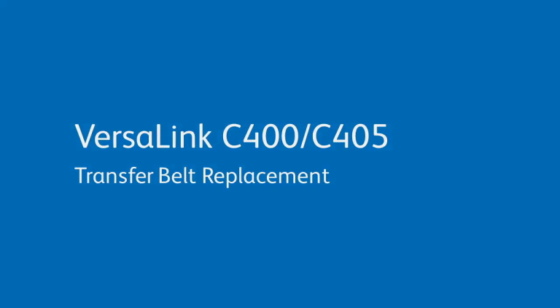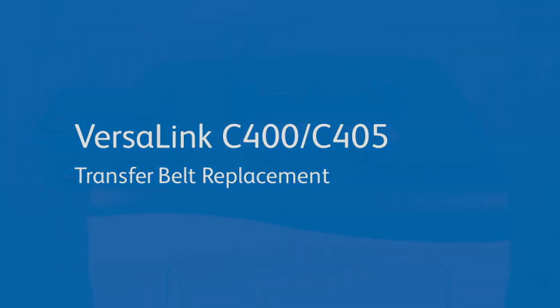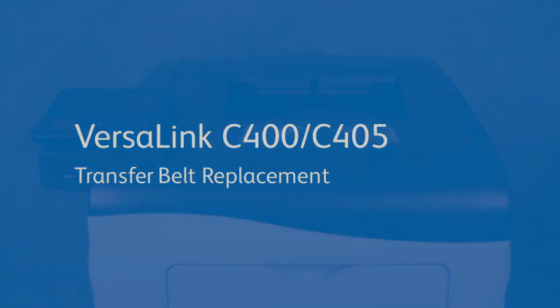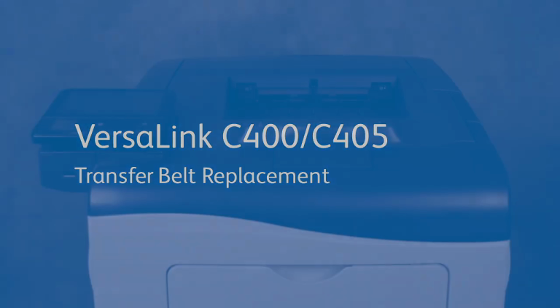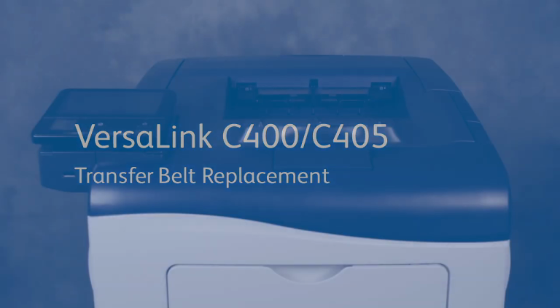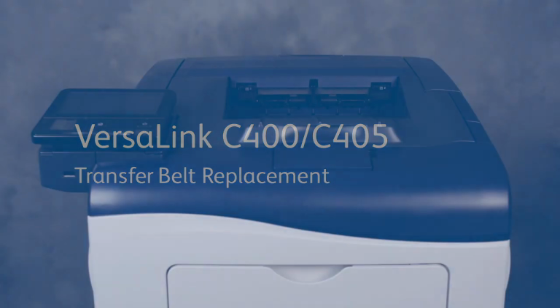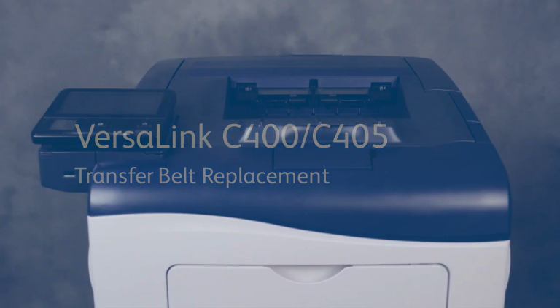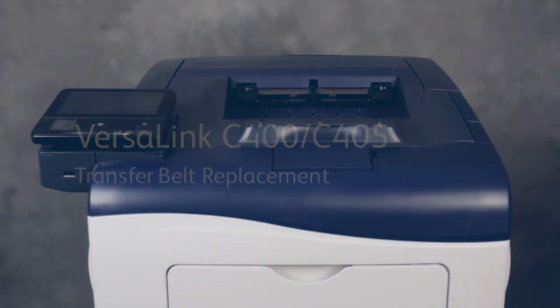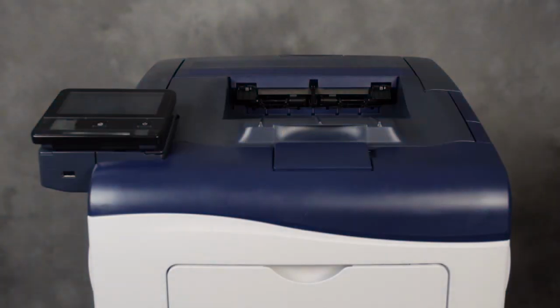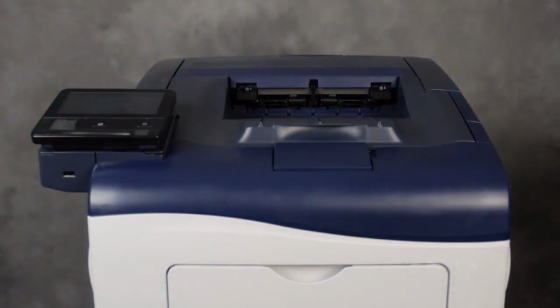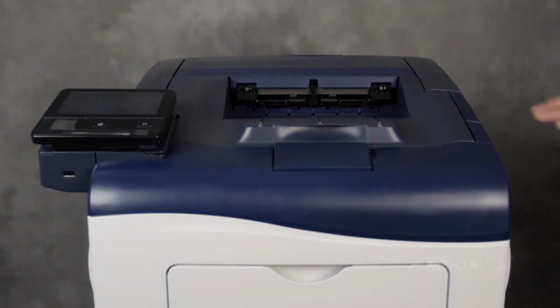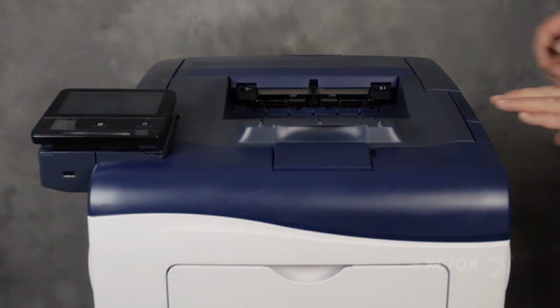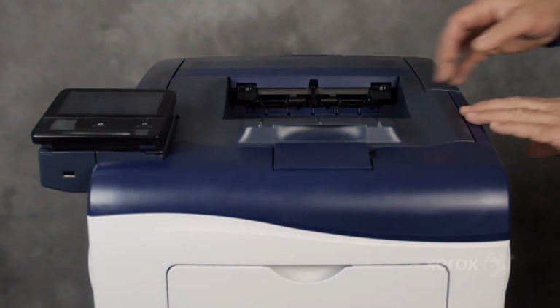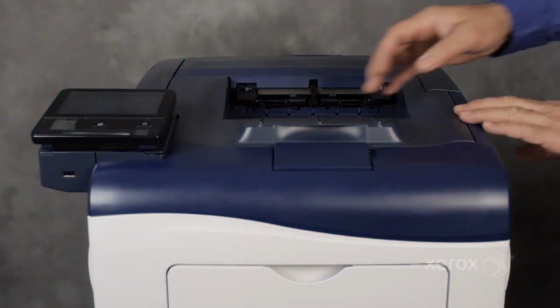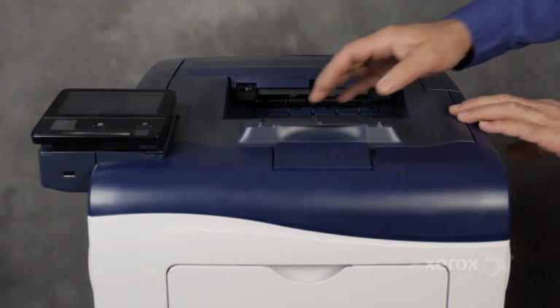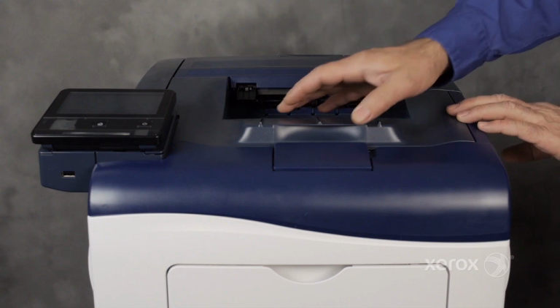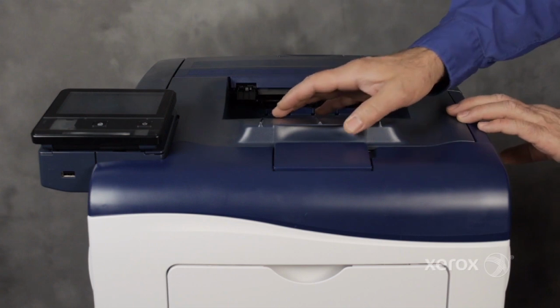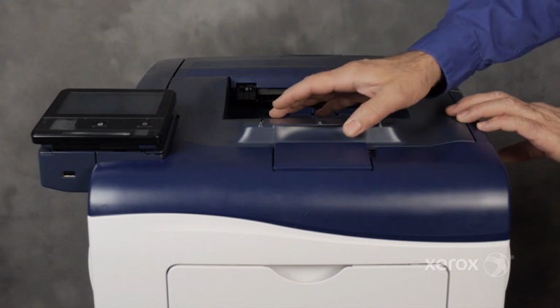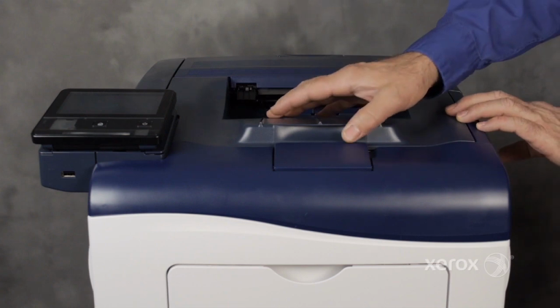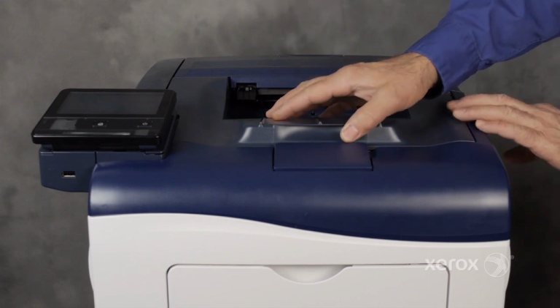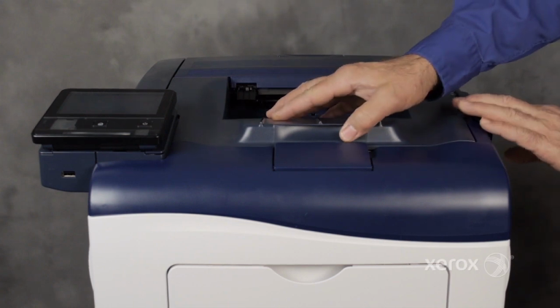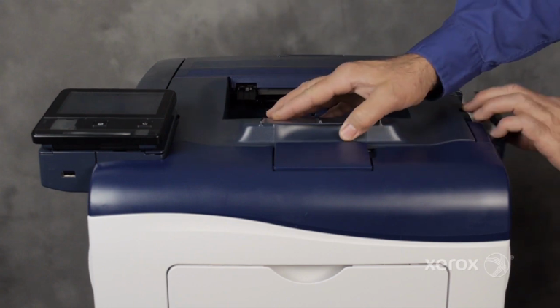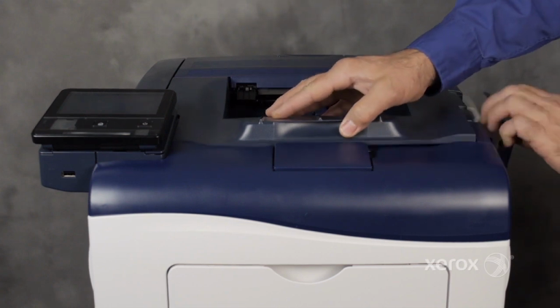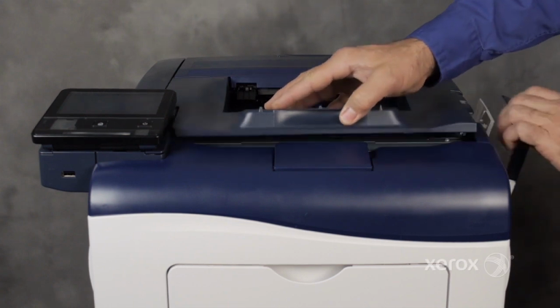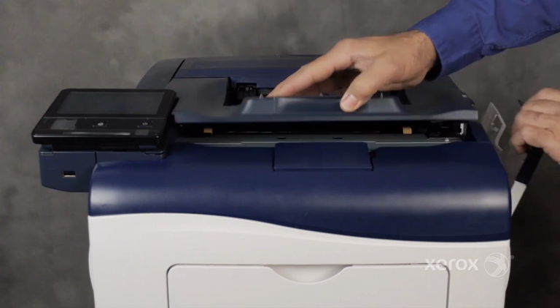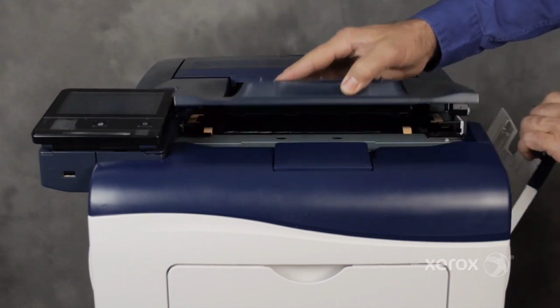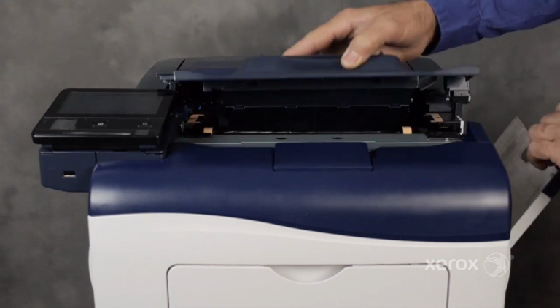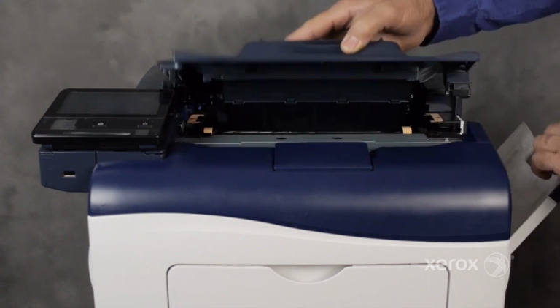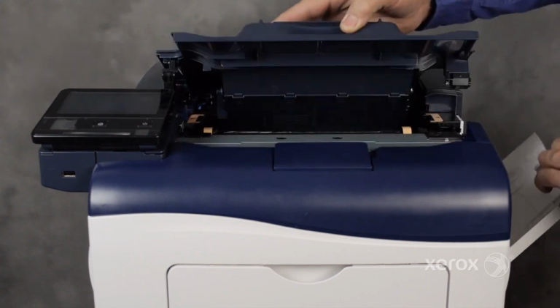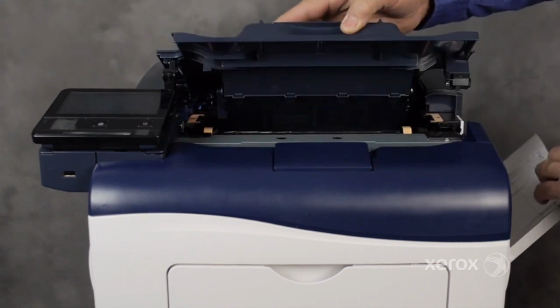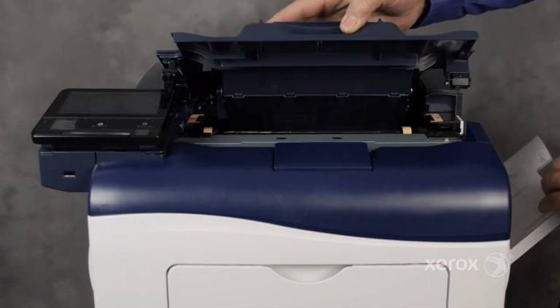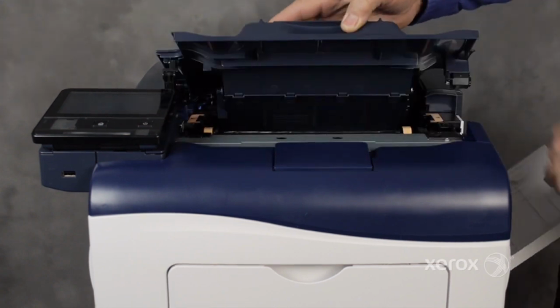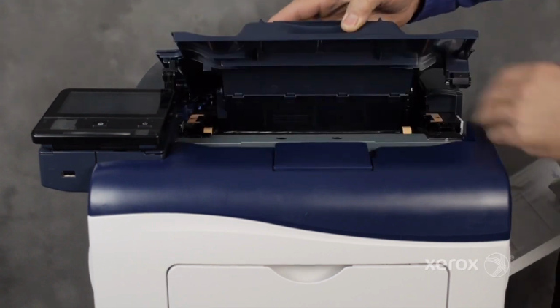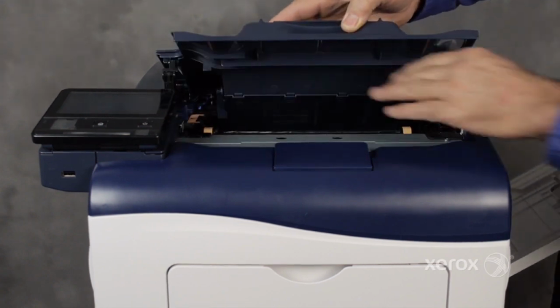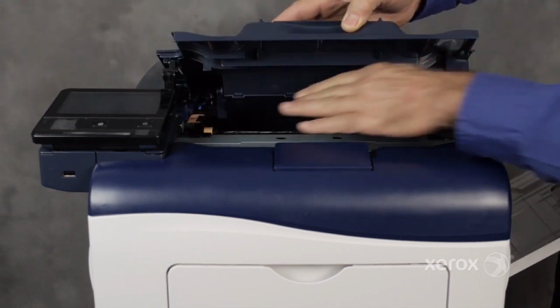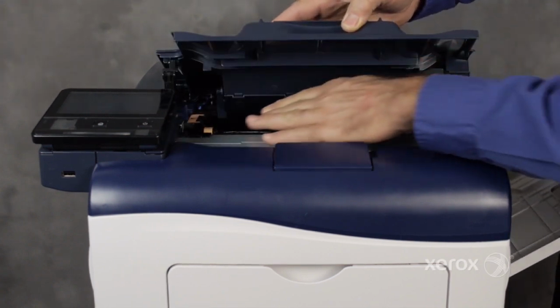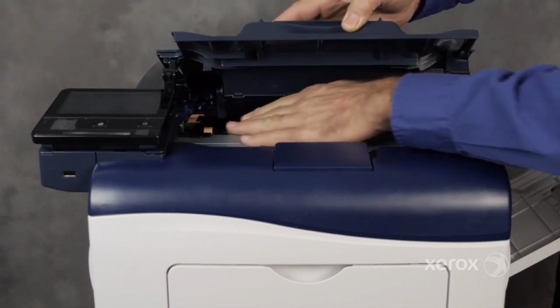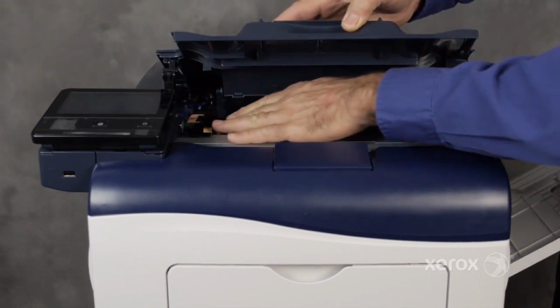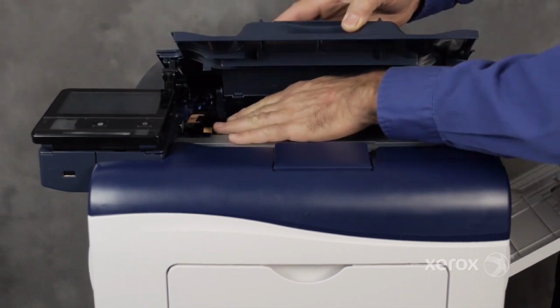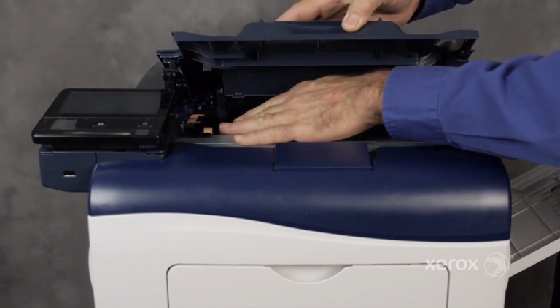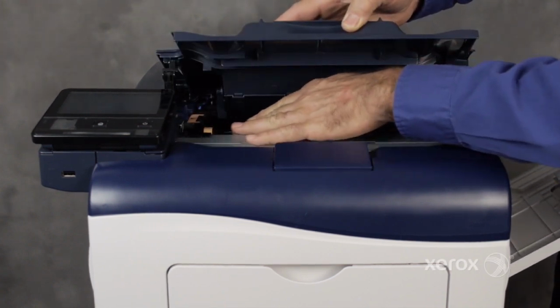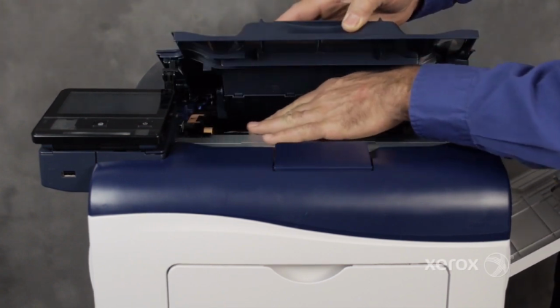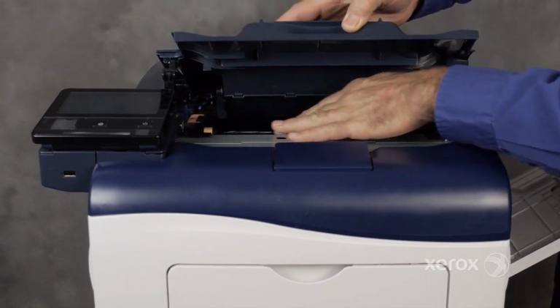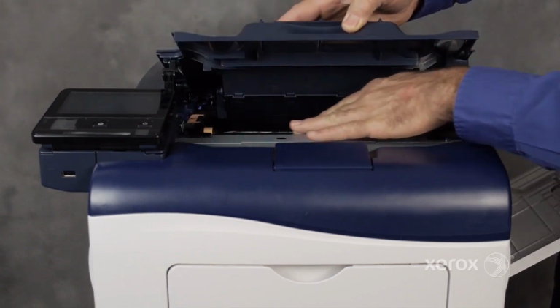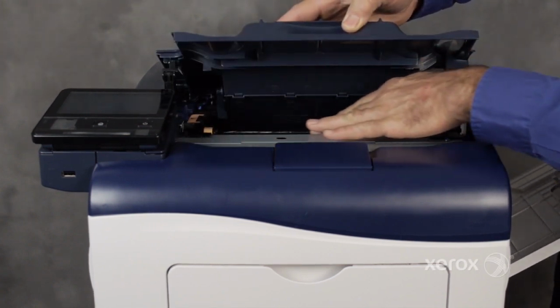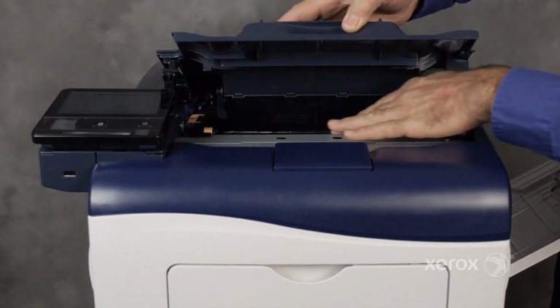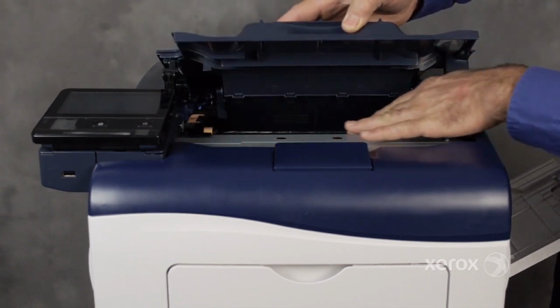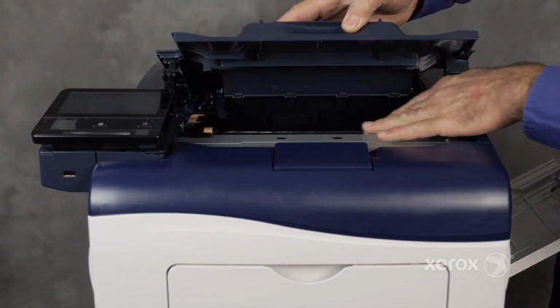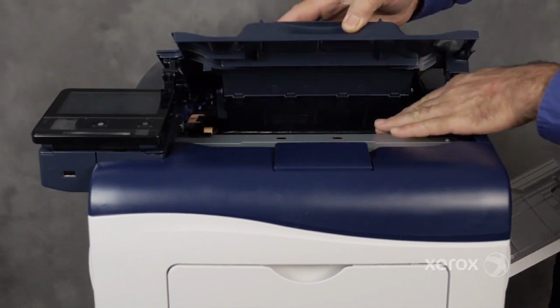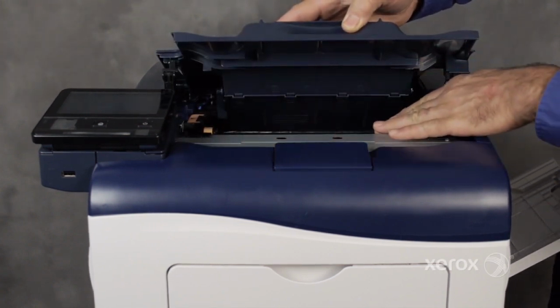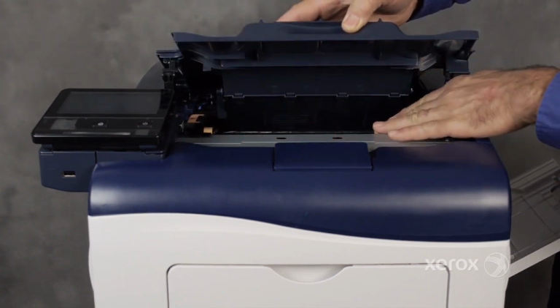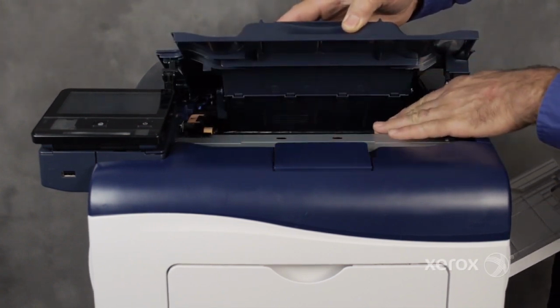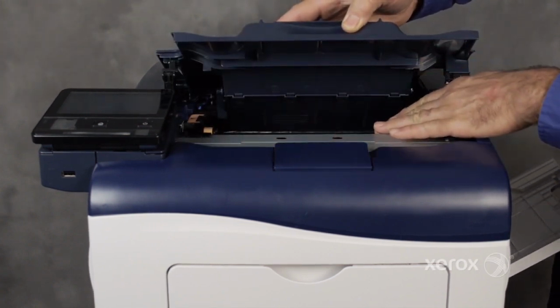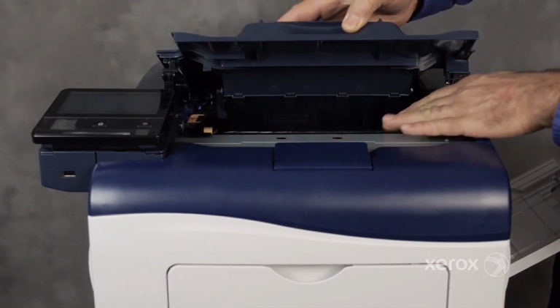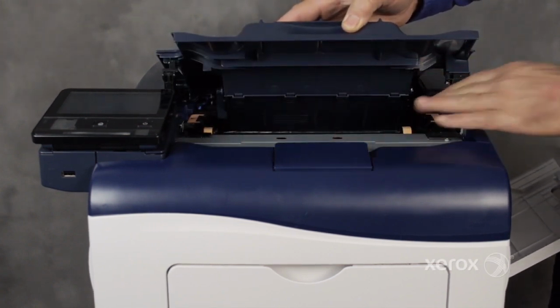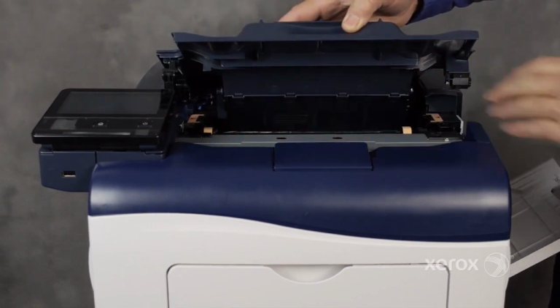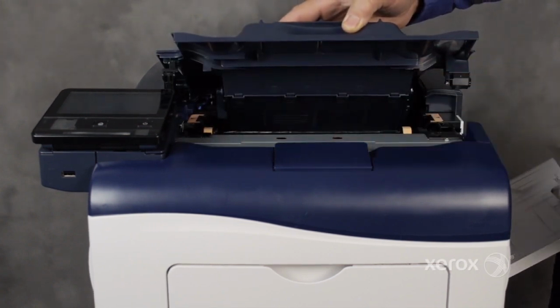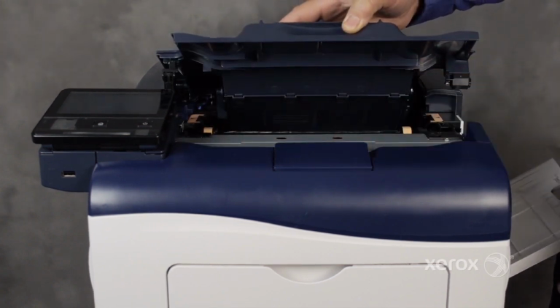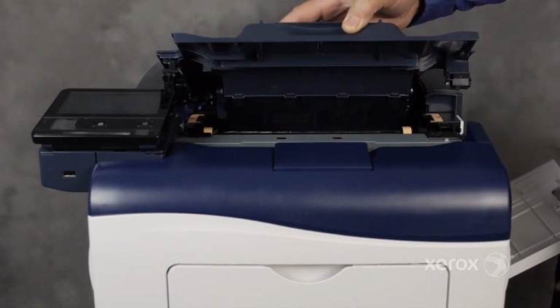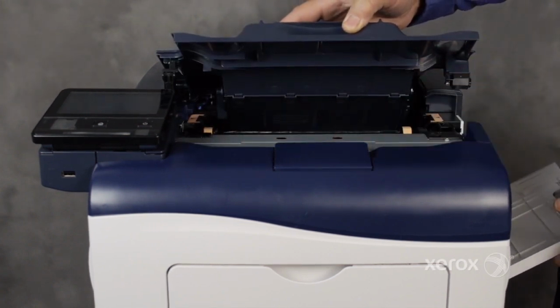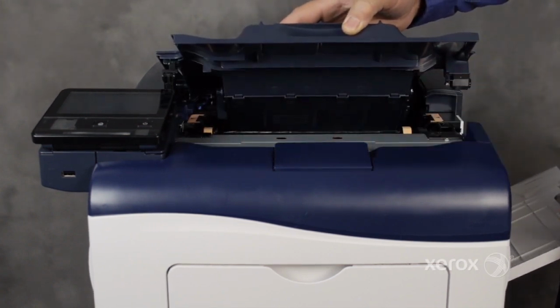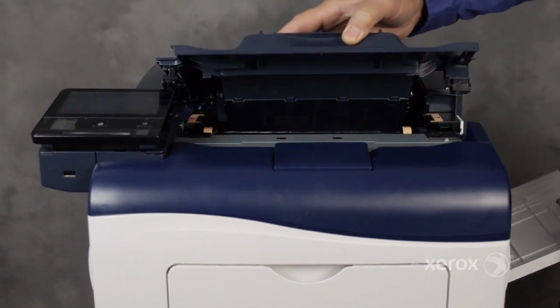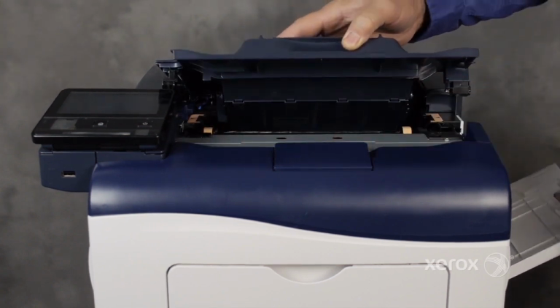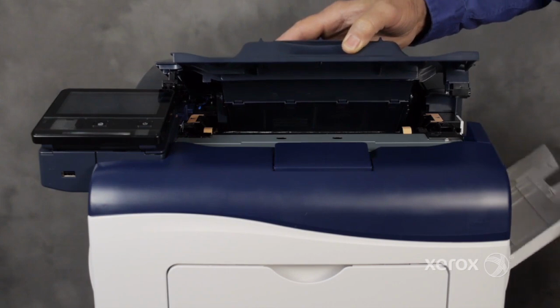This video demonstrates how to replace the transfer belt for VersaLink C400 and C405 printers.